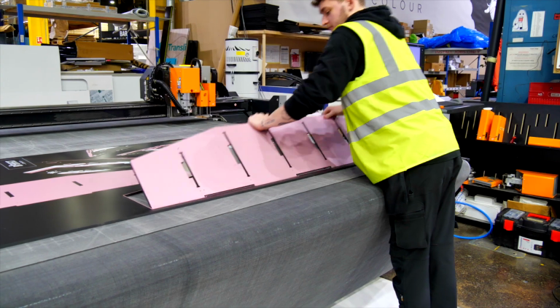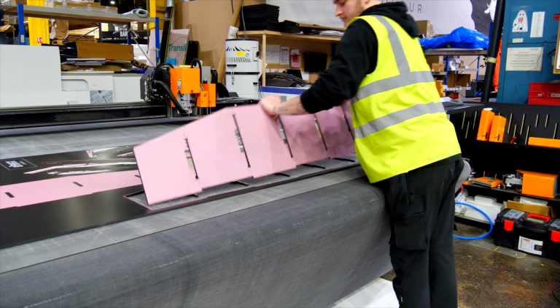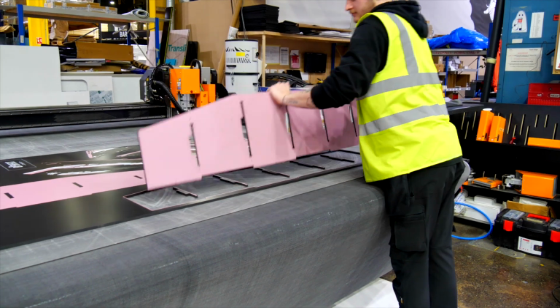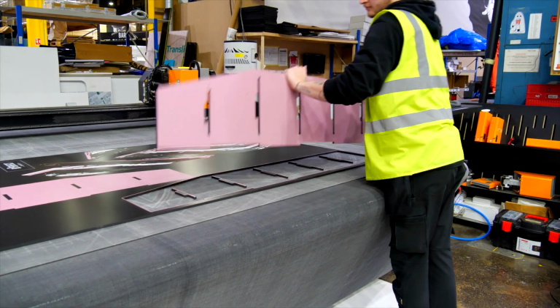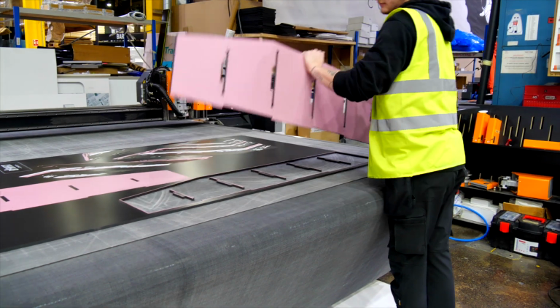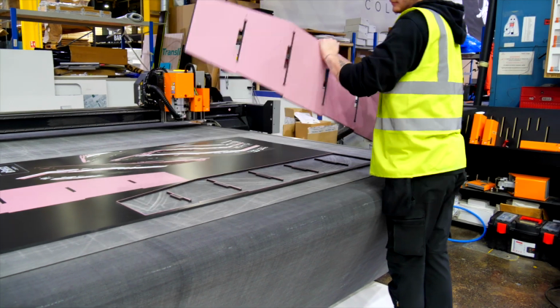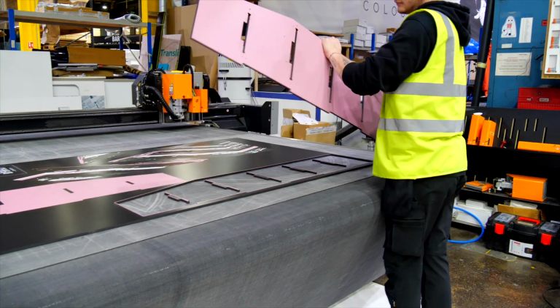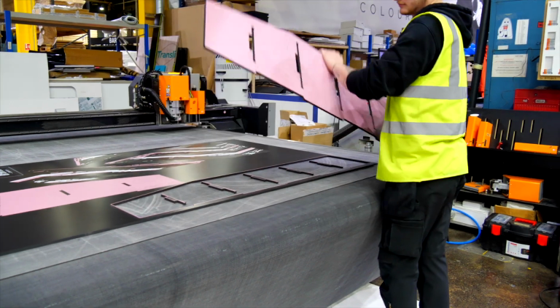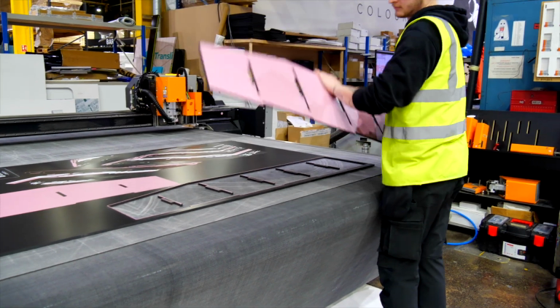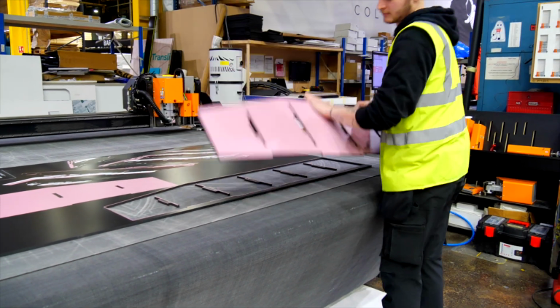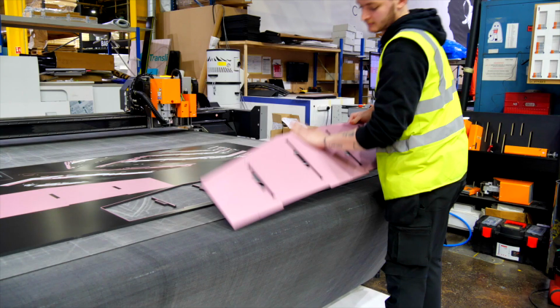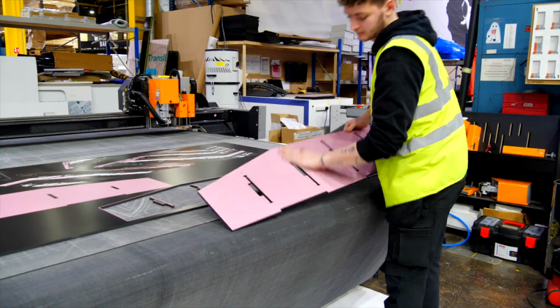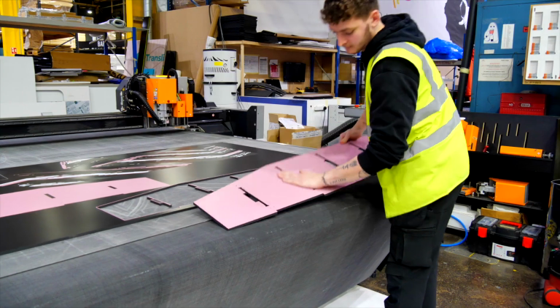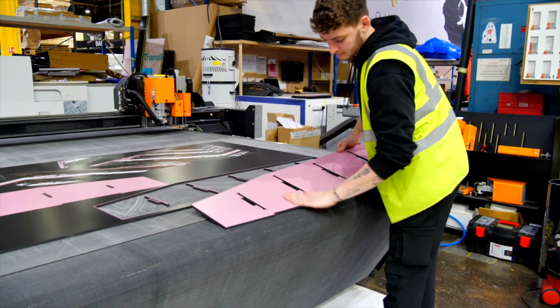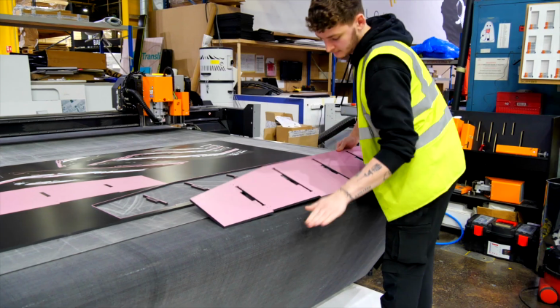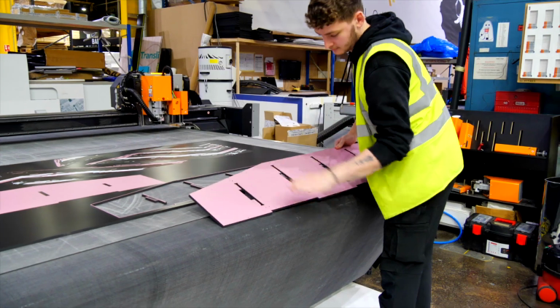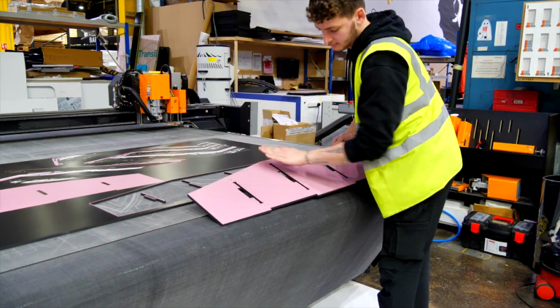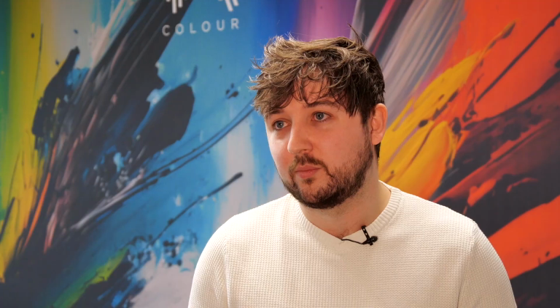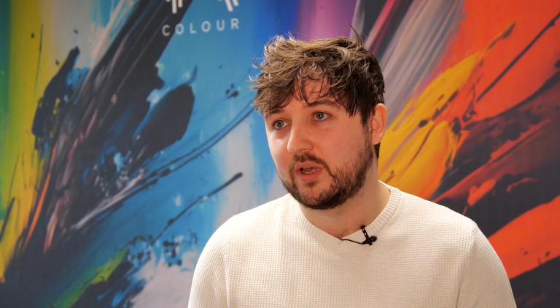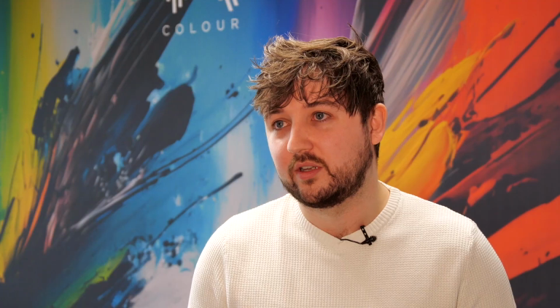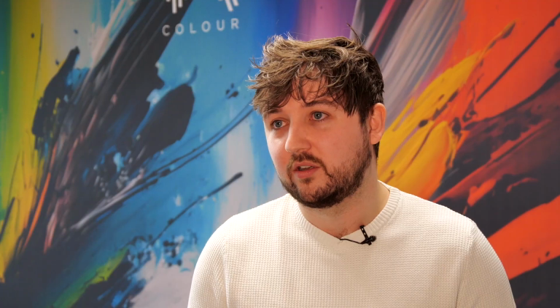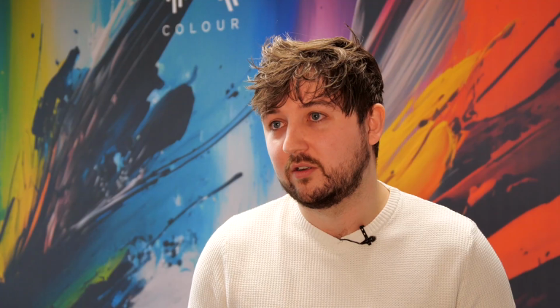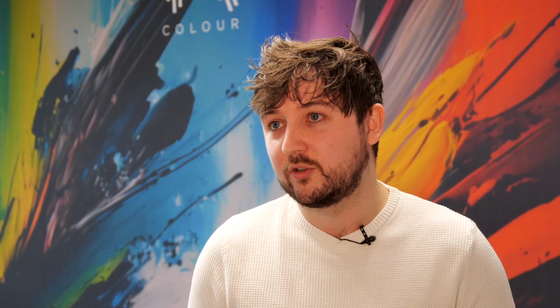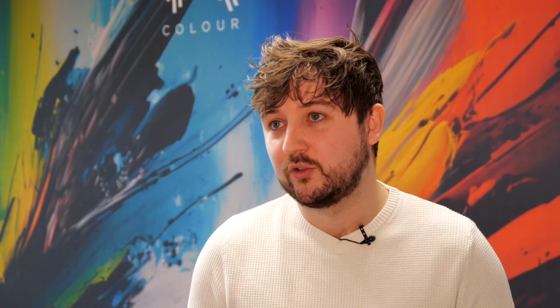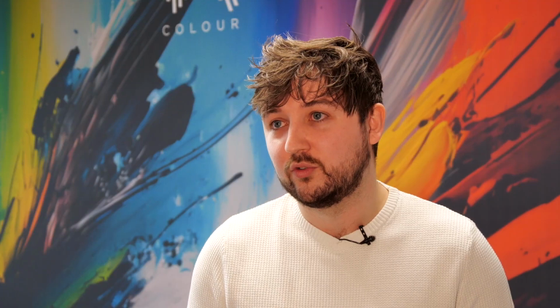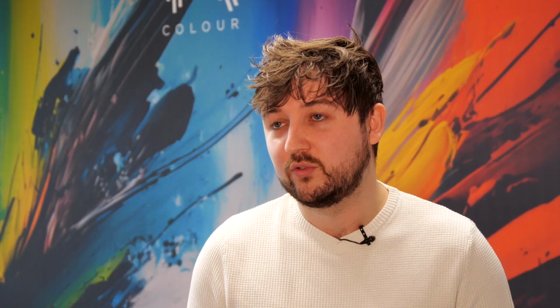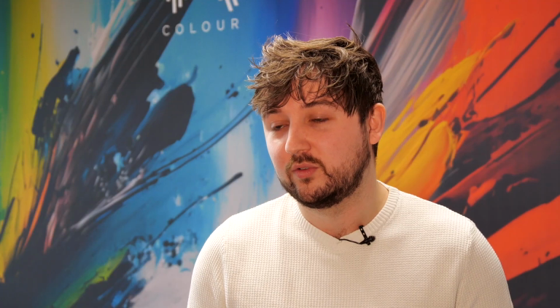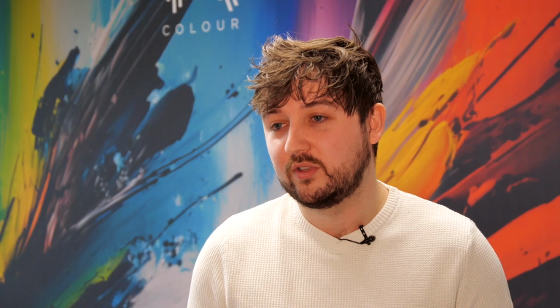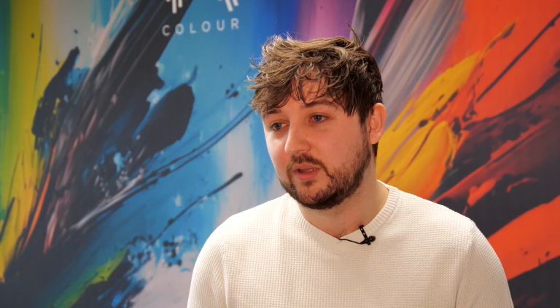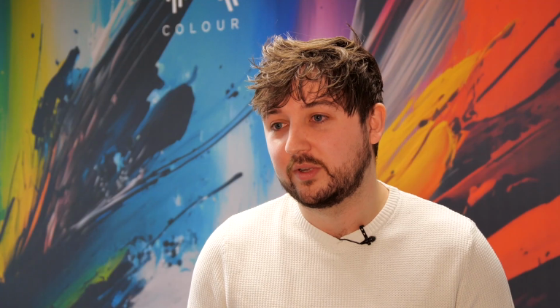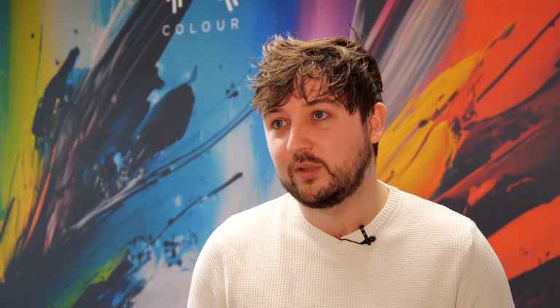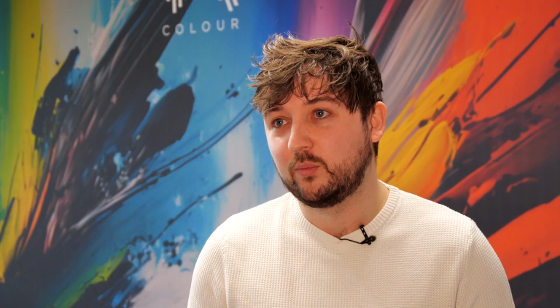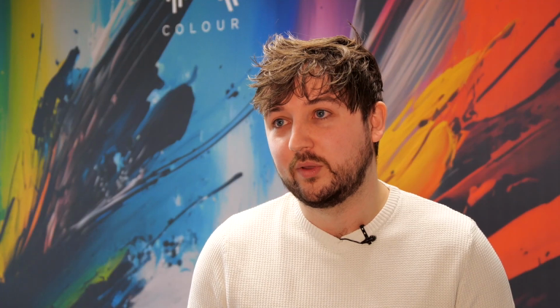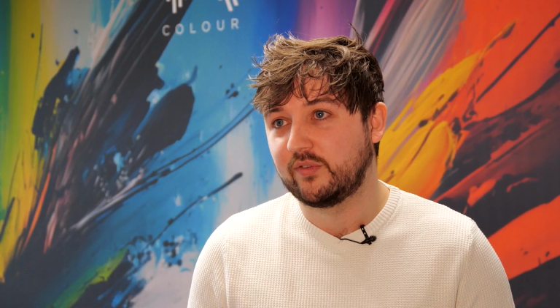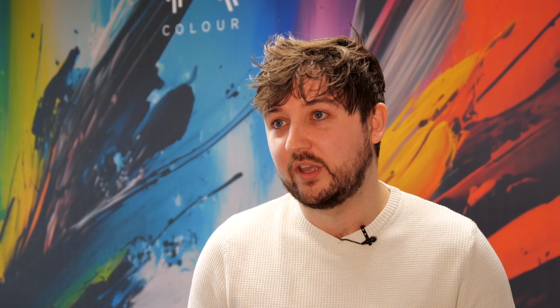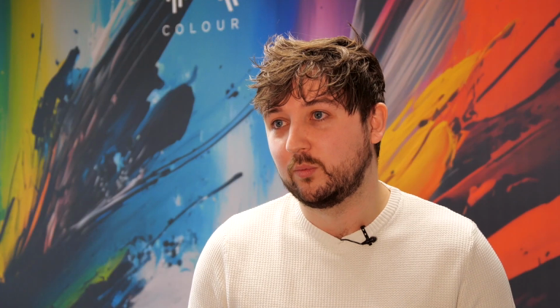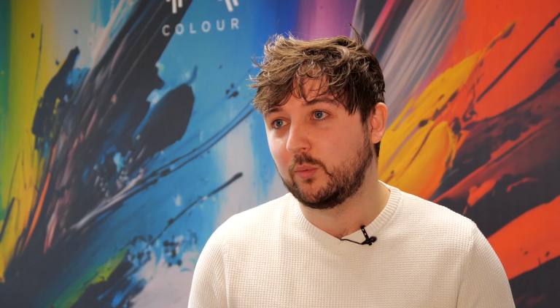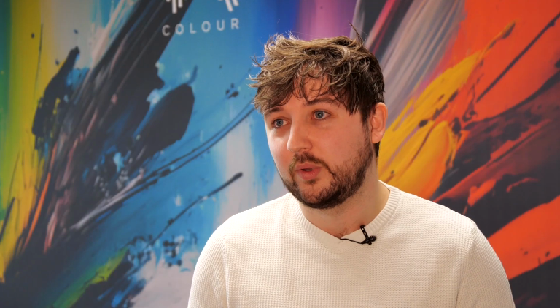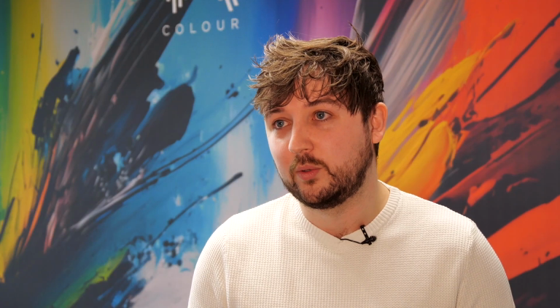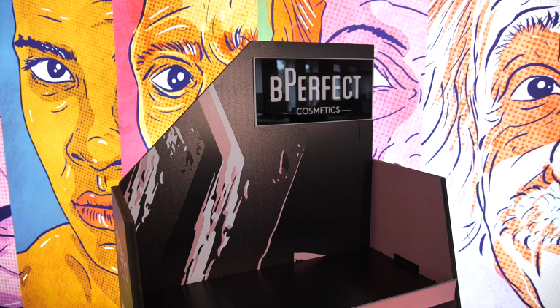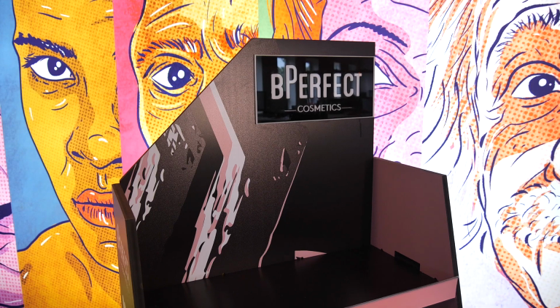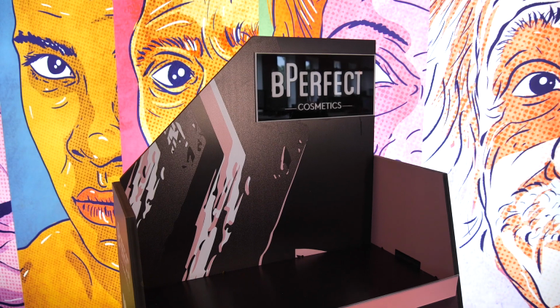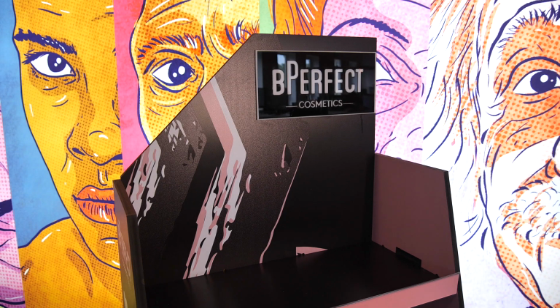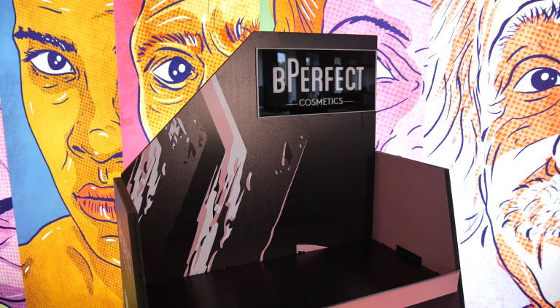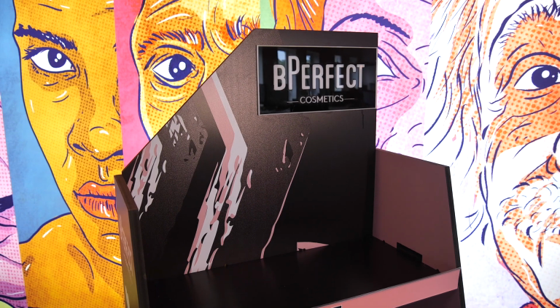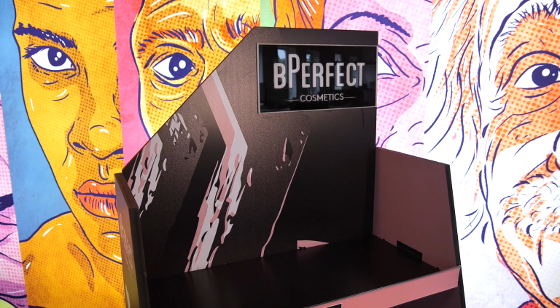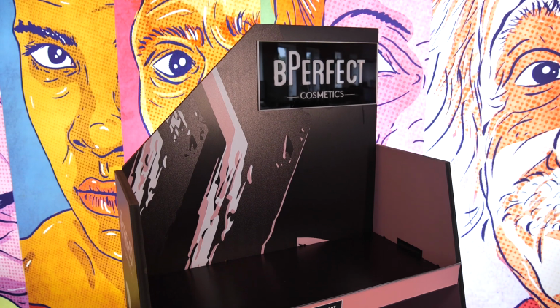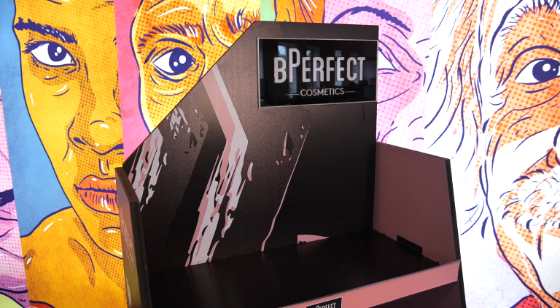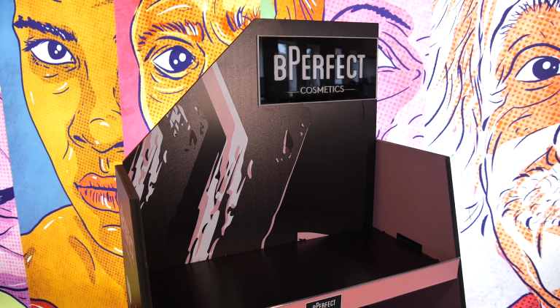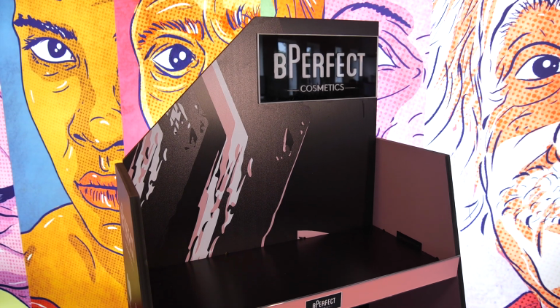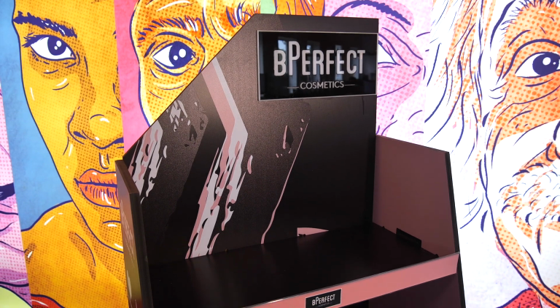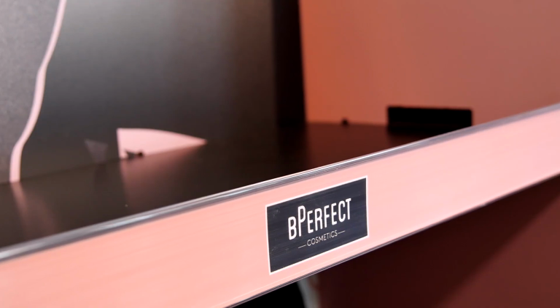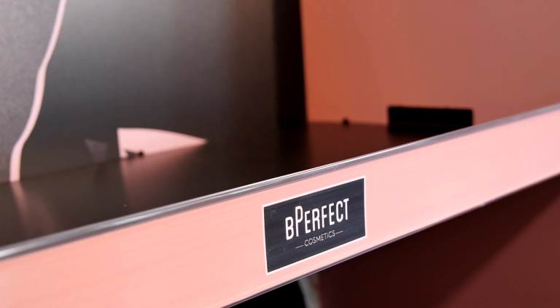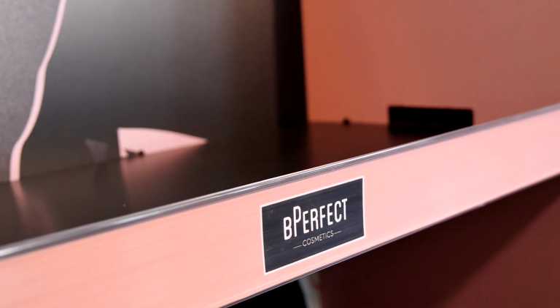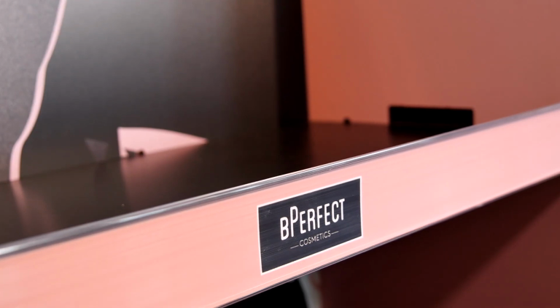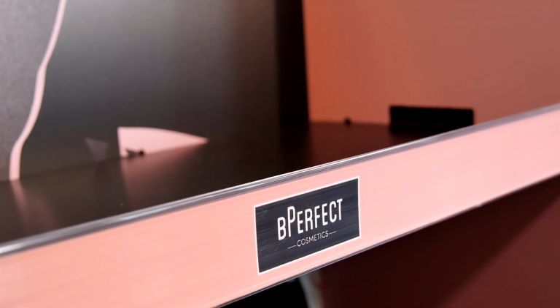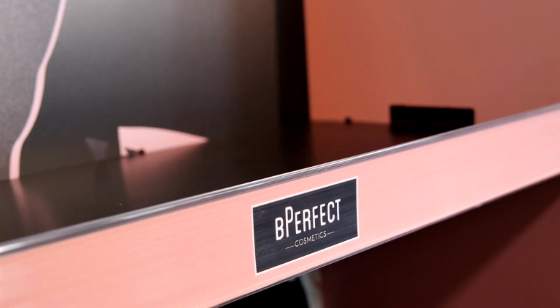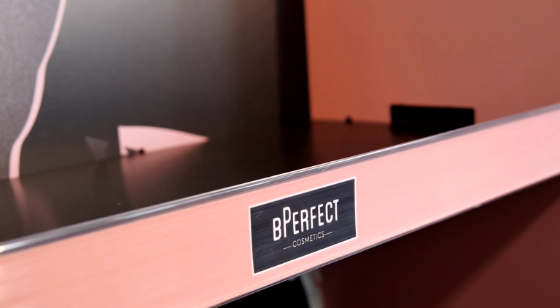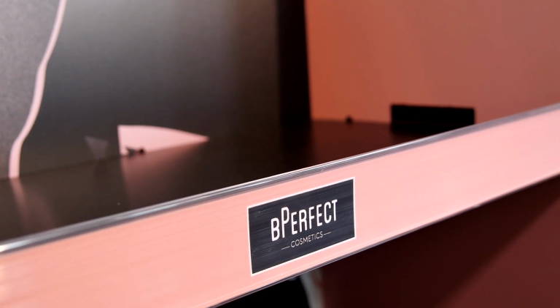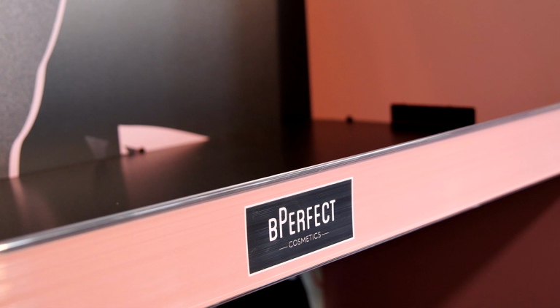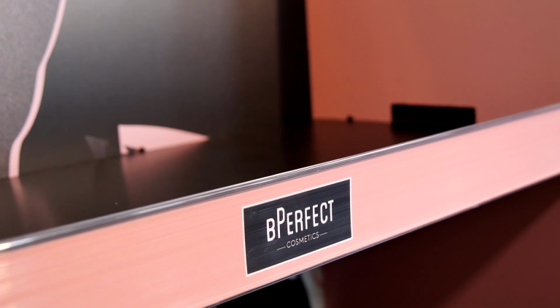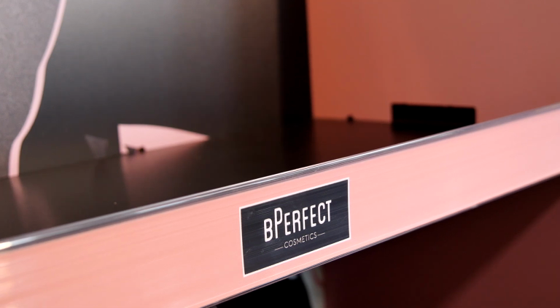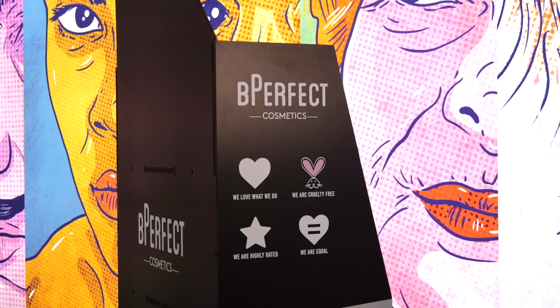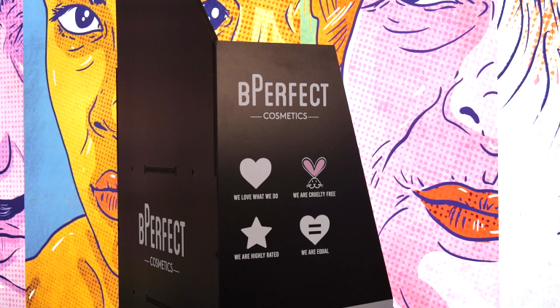The choice of material is important for us at MadColor because typically we find when we work with high grade materials, we get high grade results.